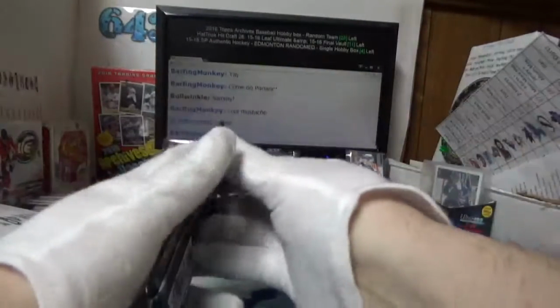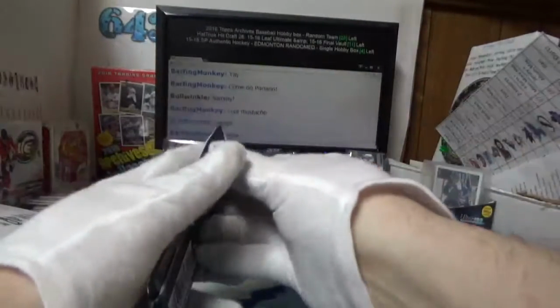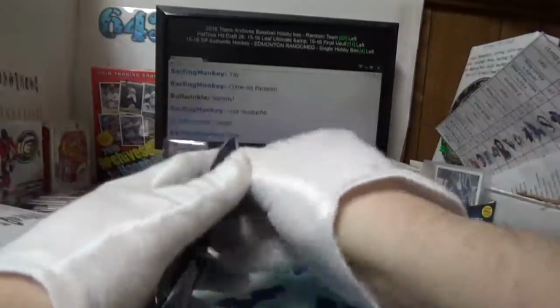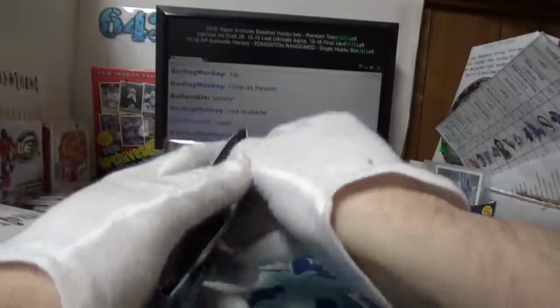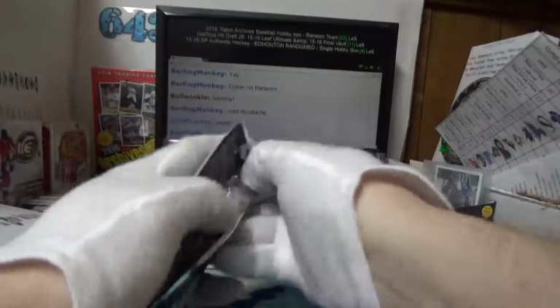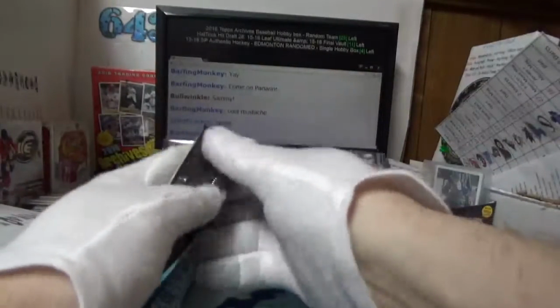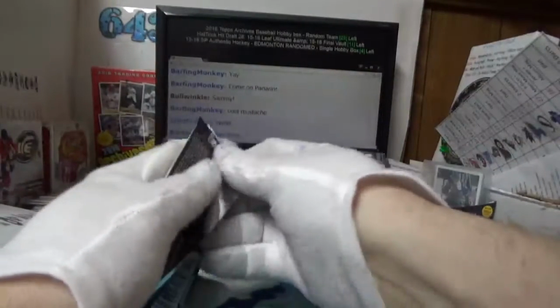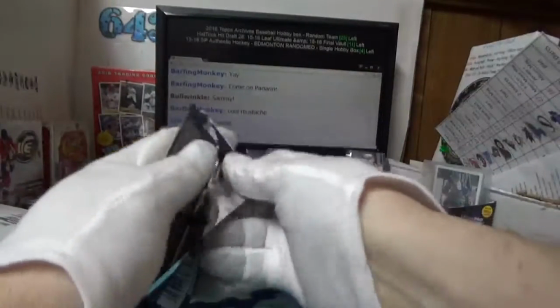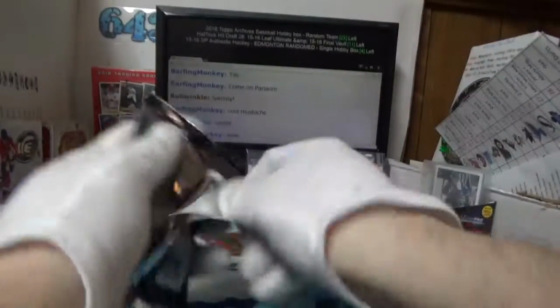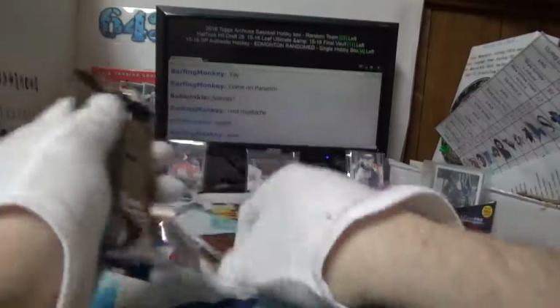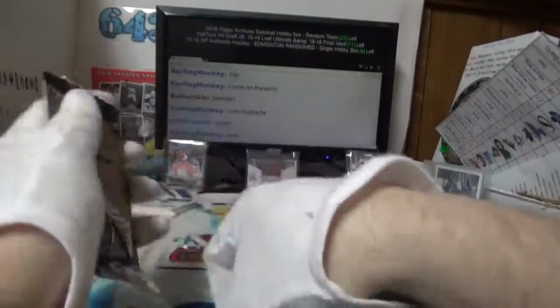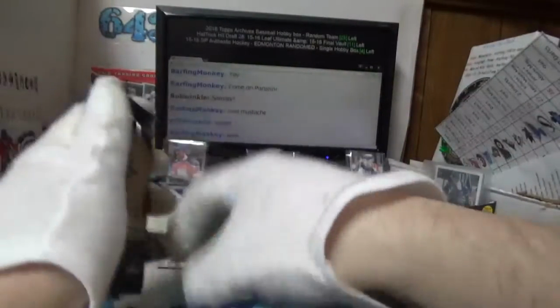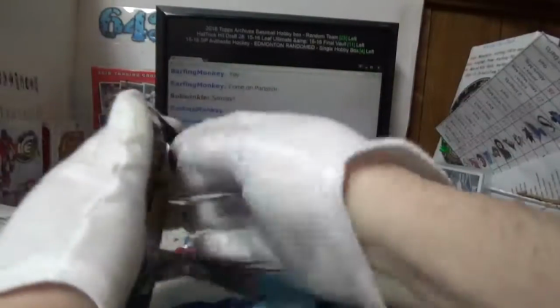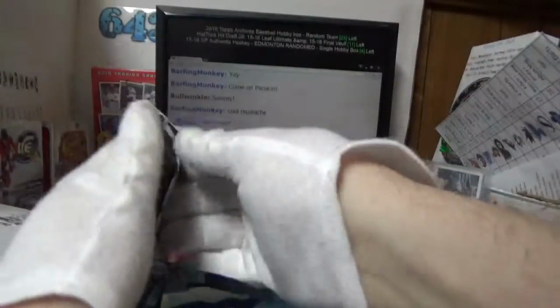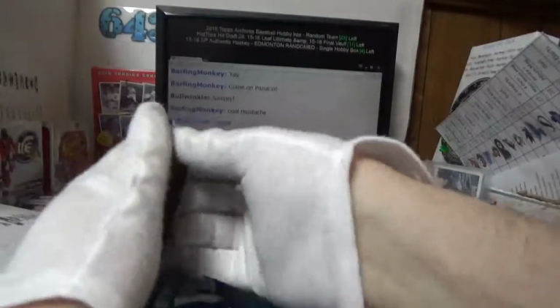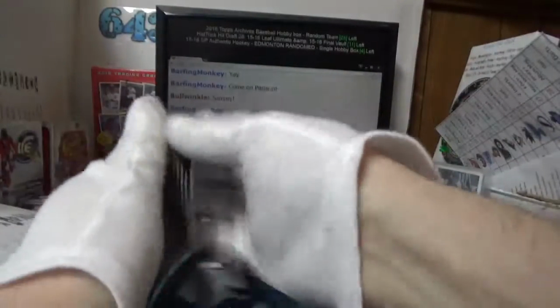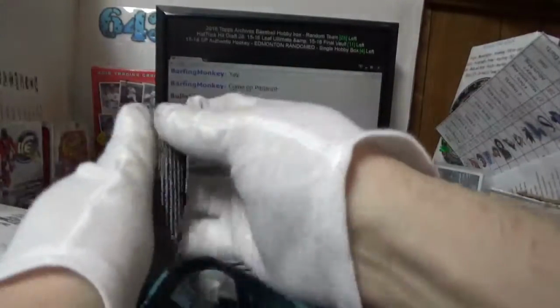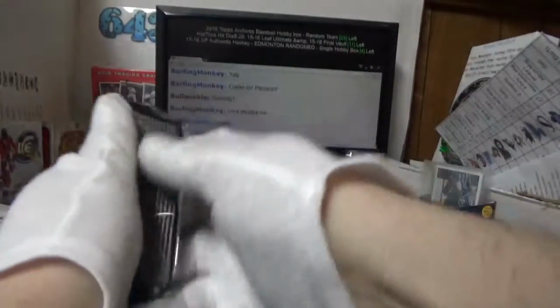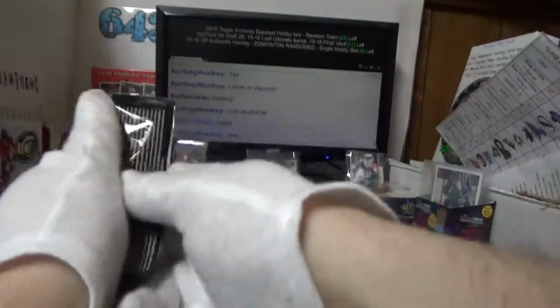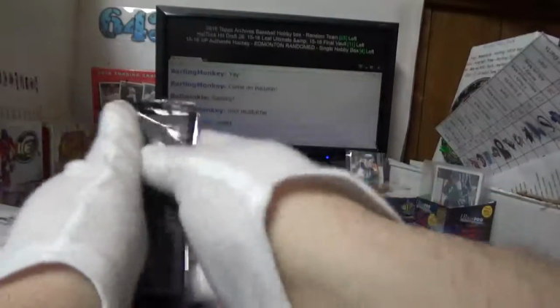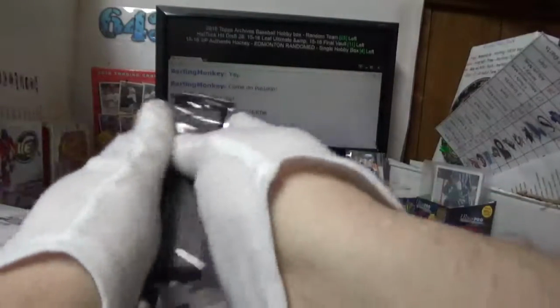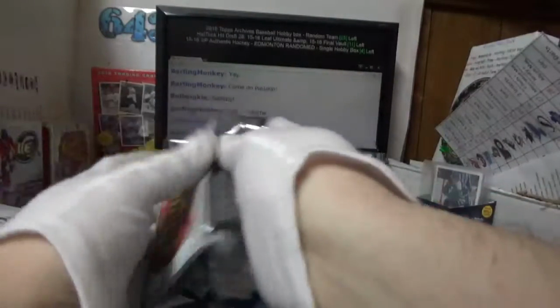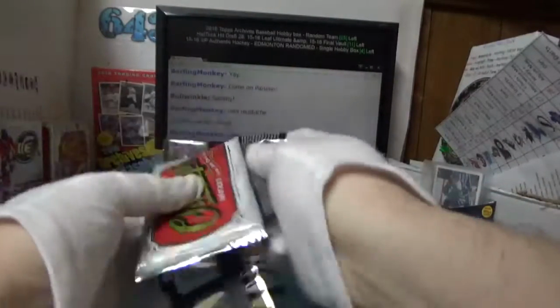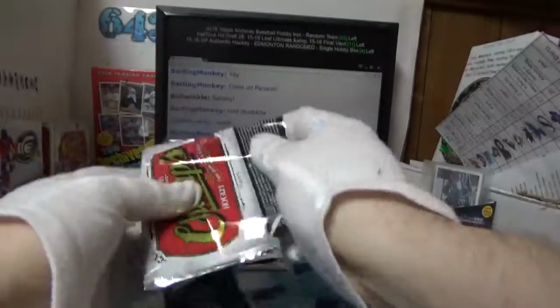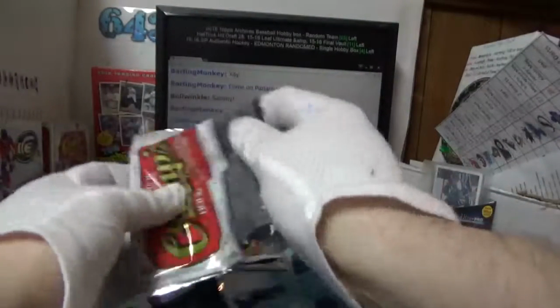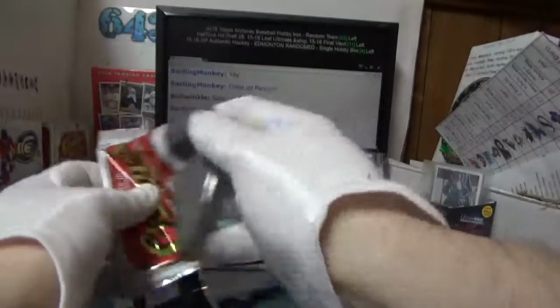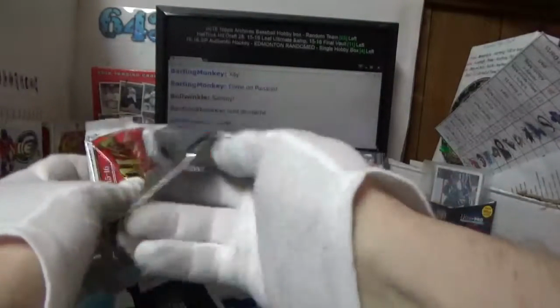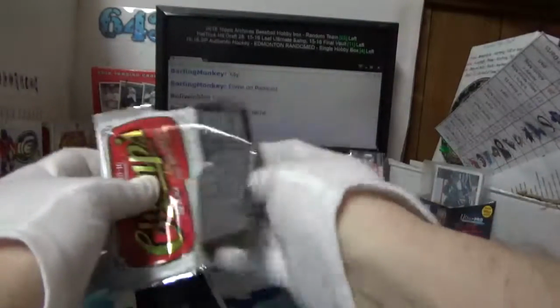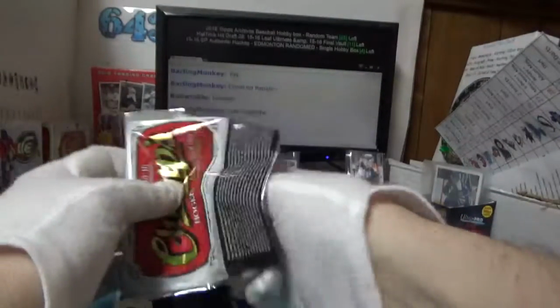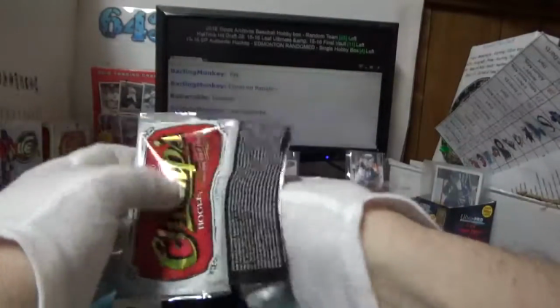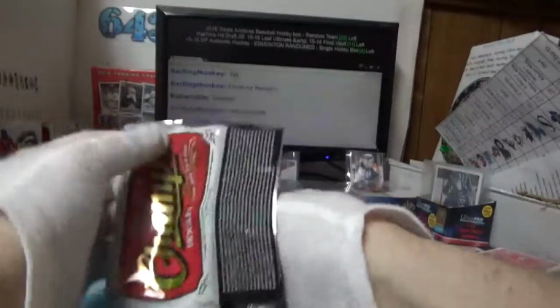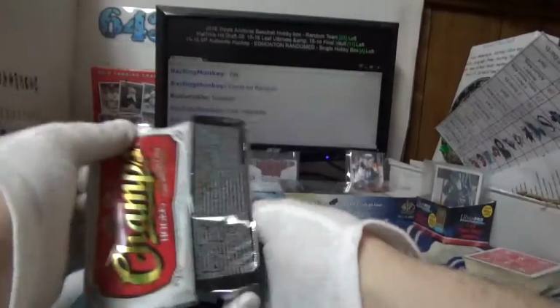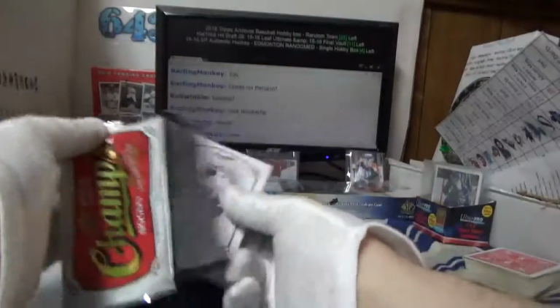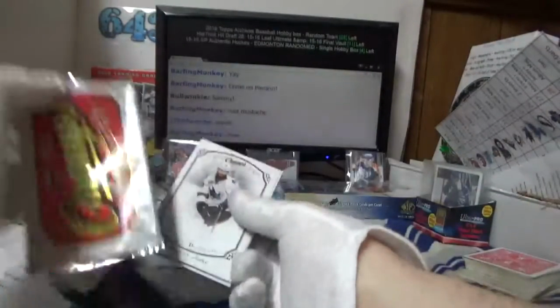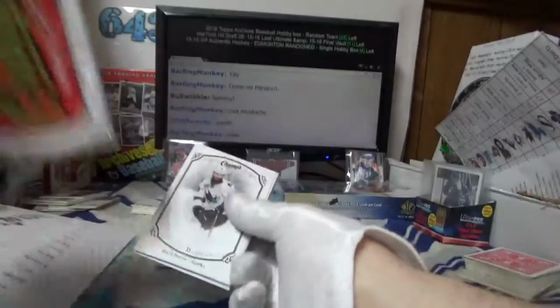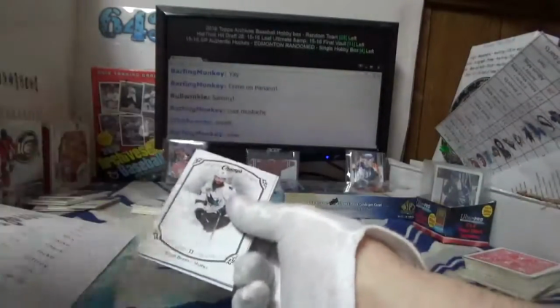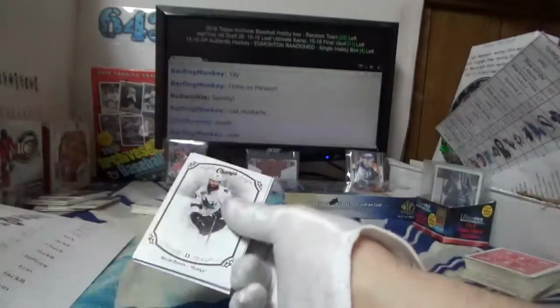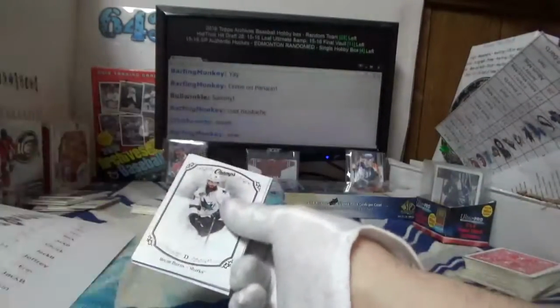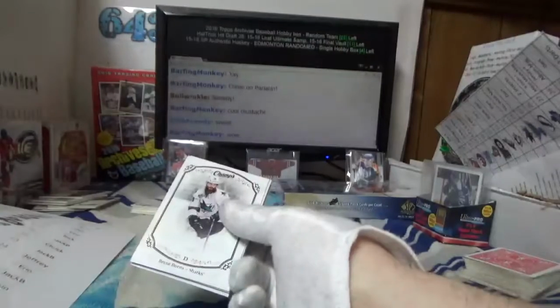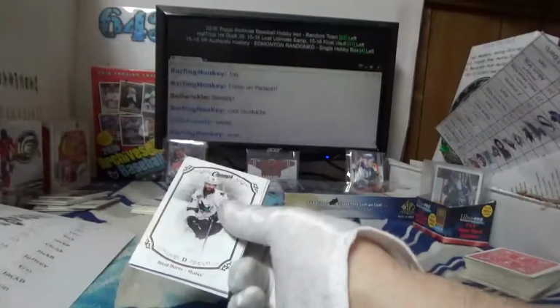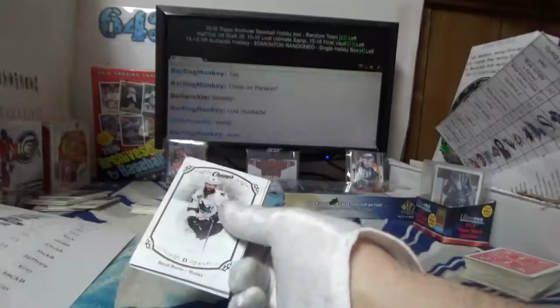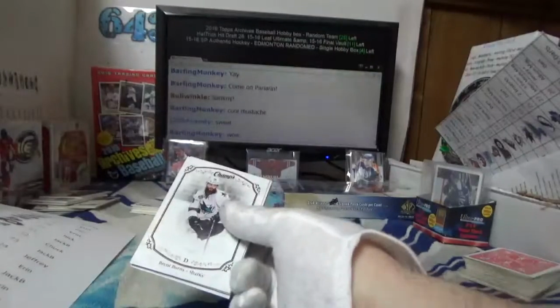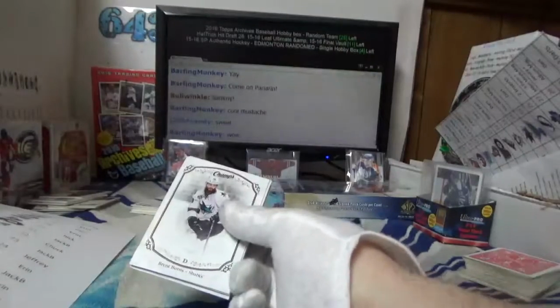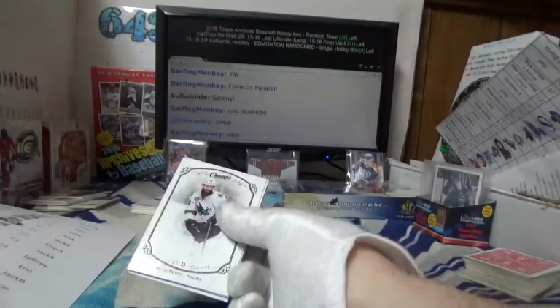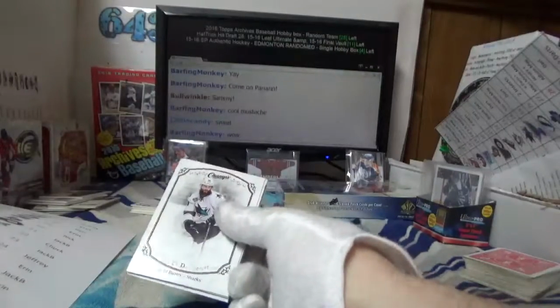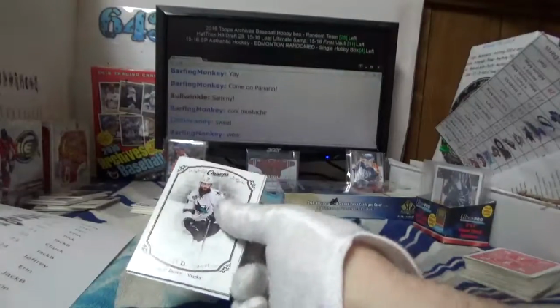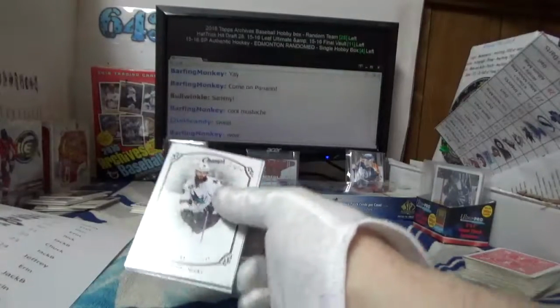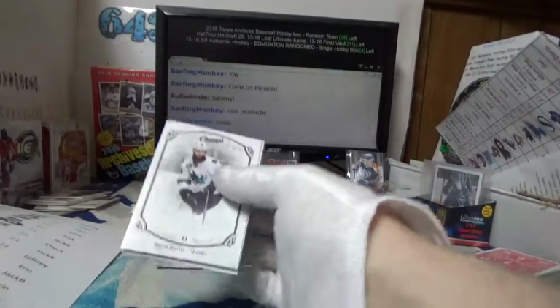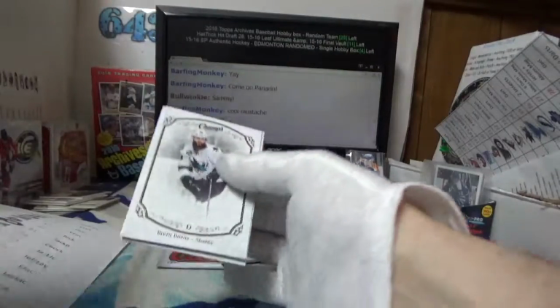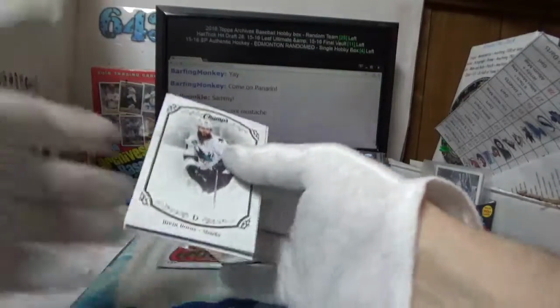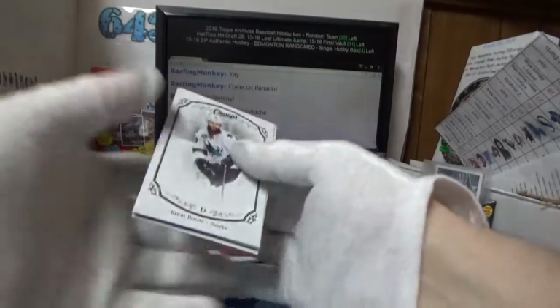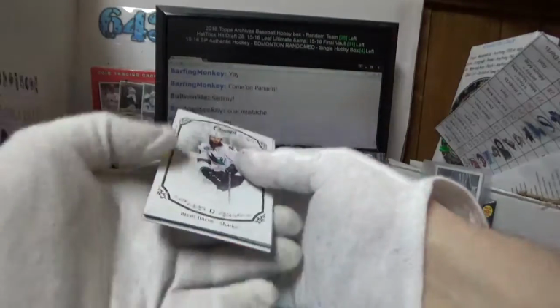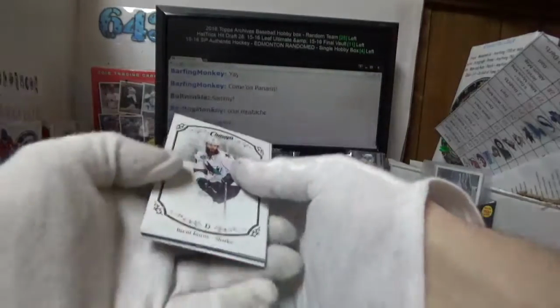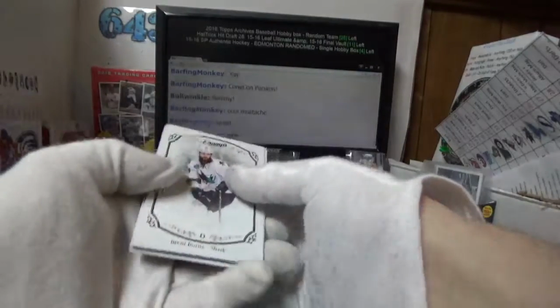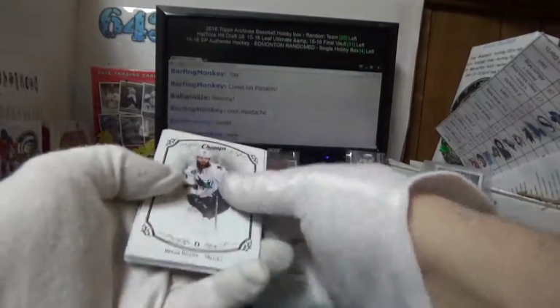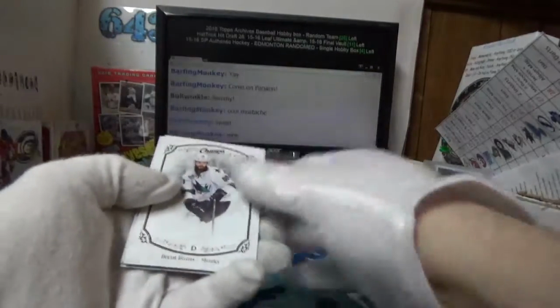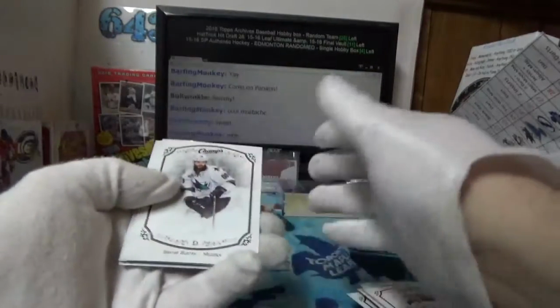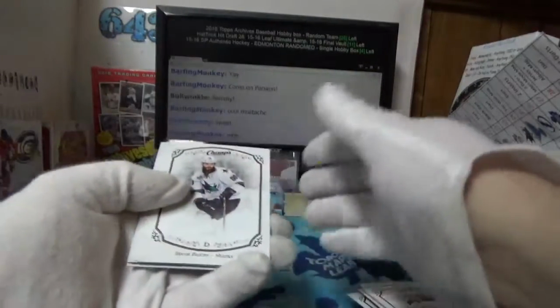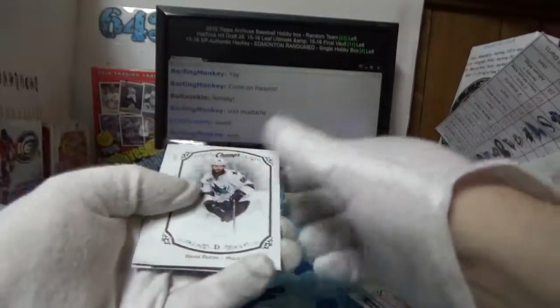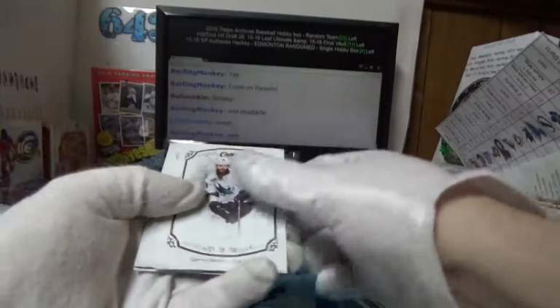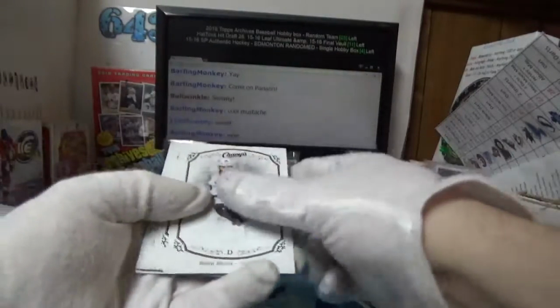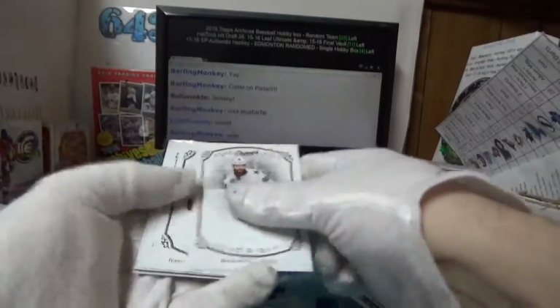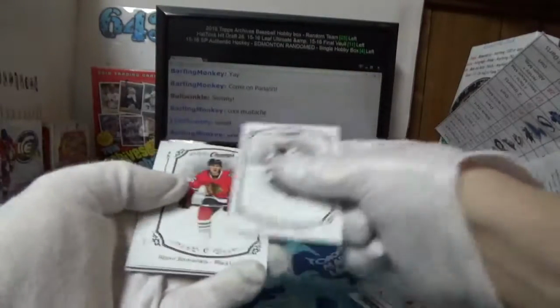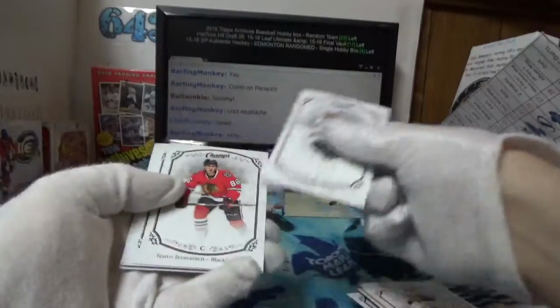If you want to go to breakninja.com it'll show you the odds on that one — it might be pretty short-printed actually, I'm not sure.